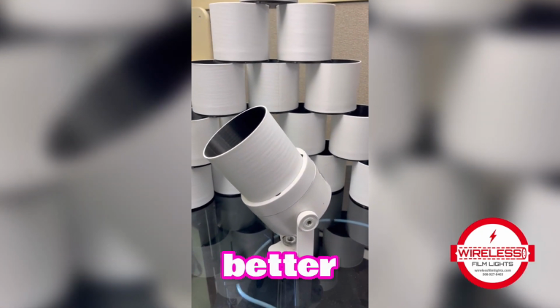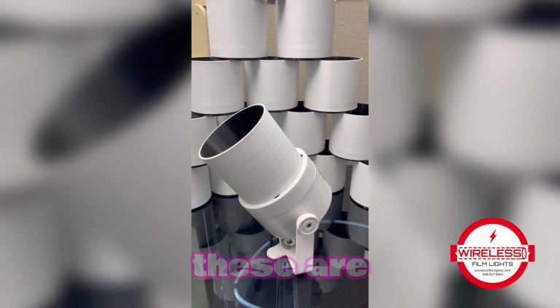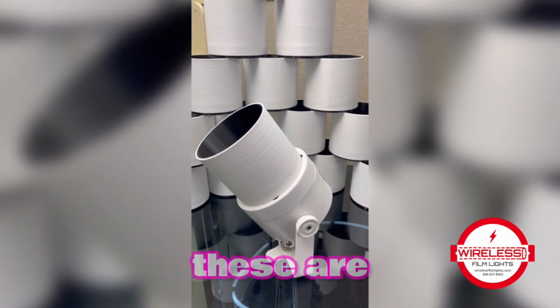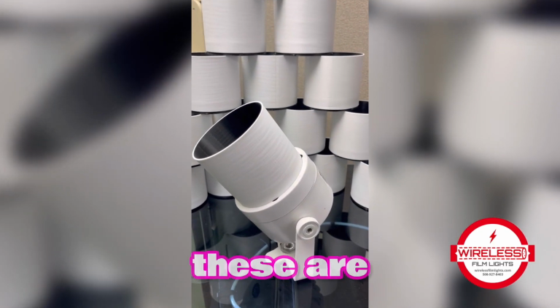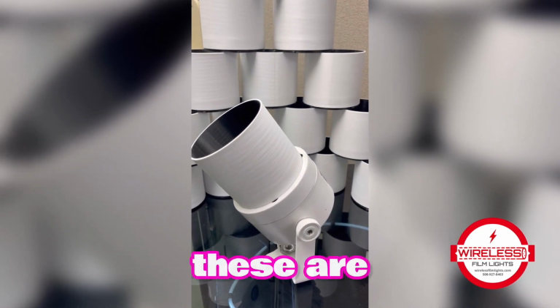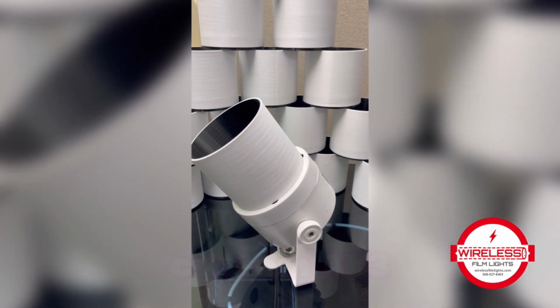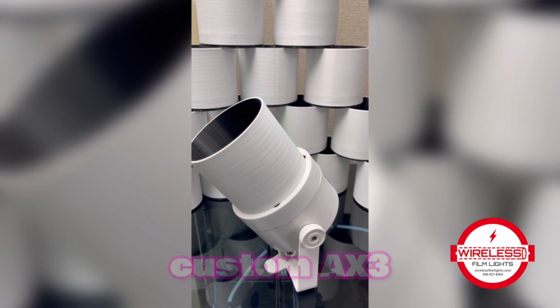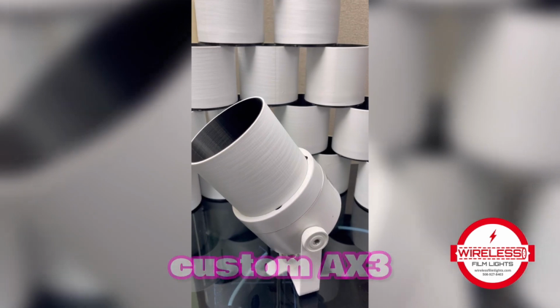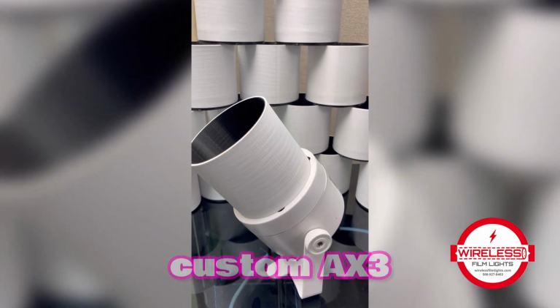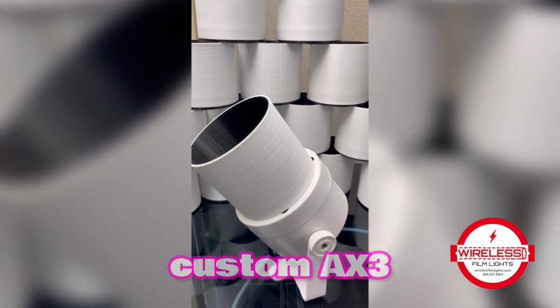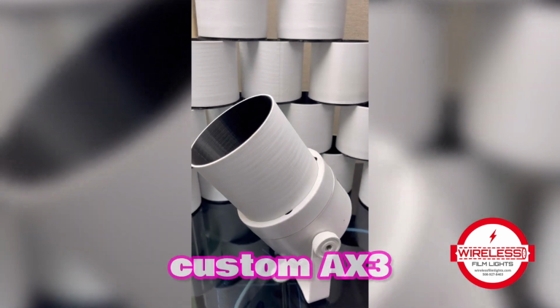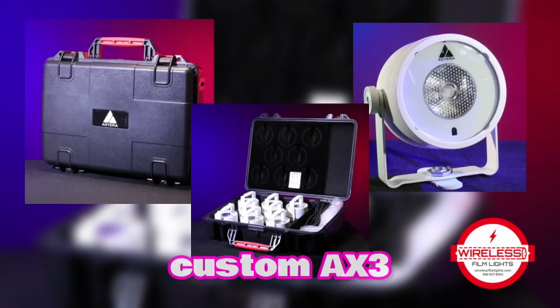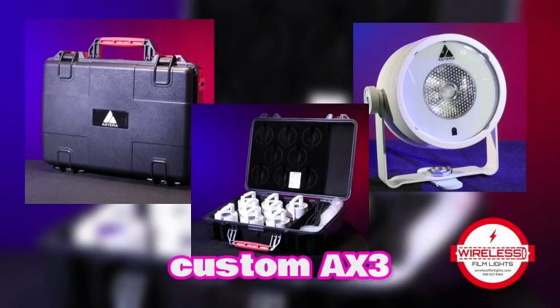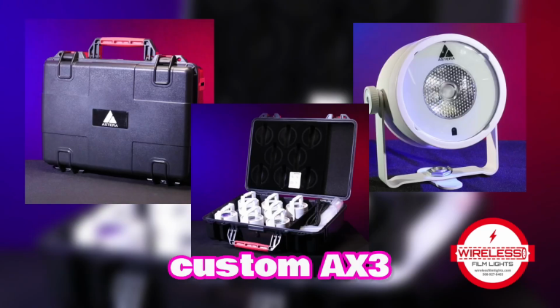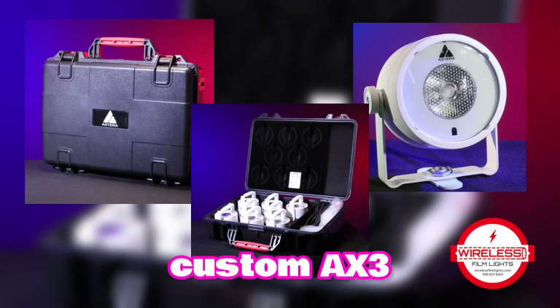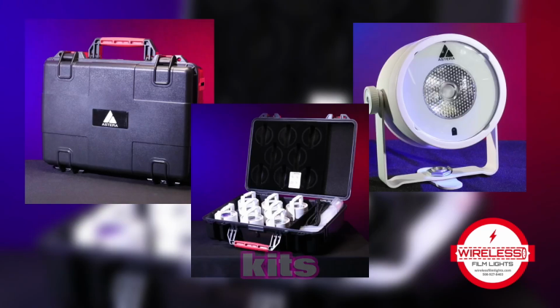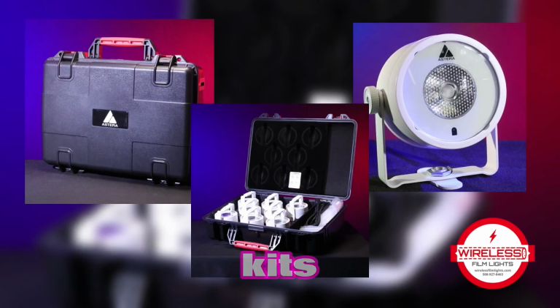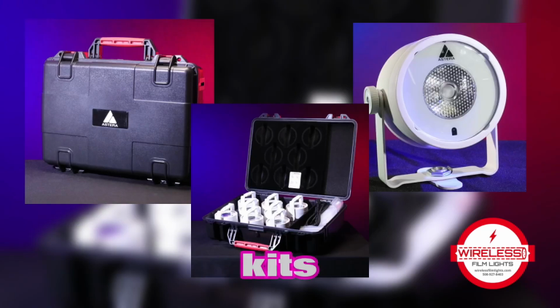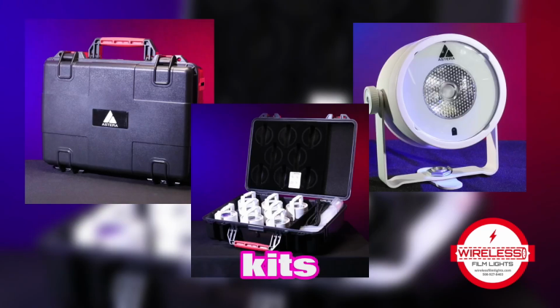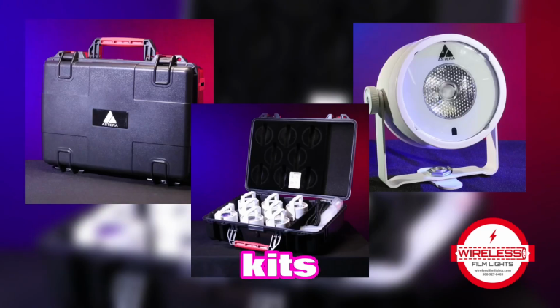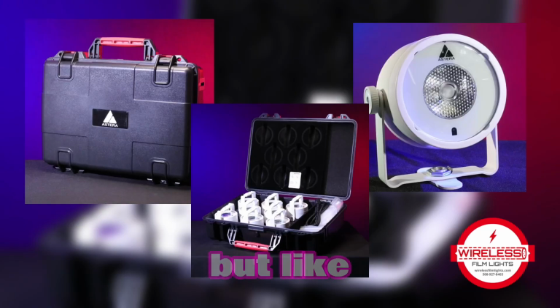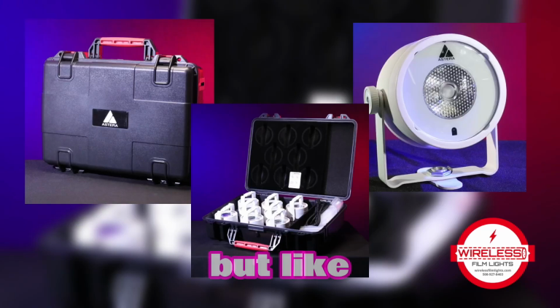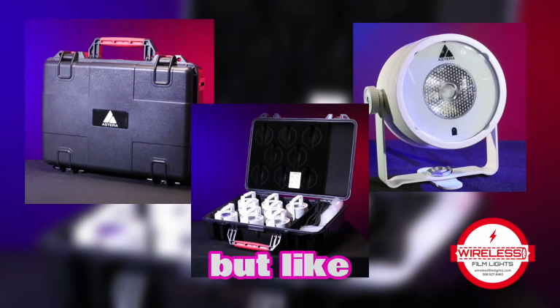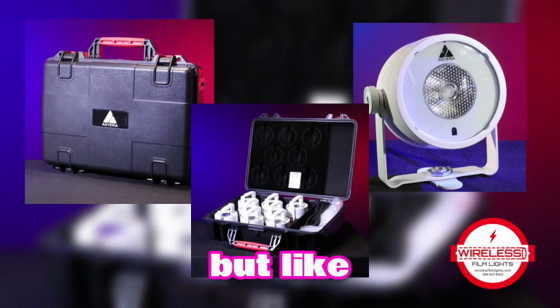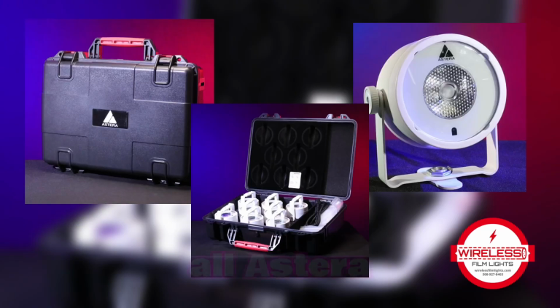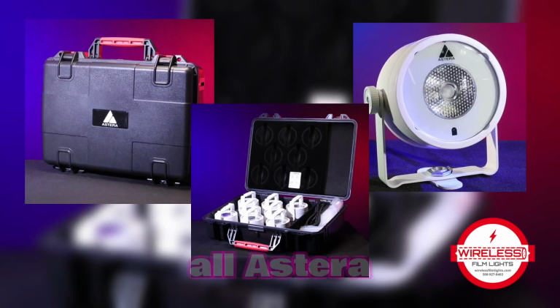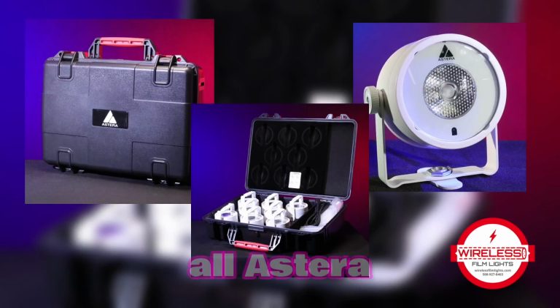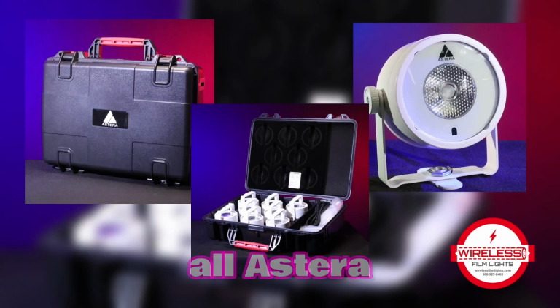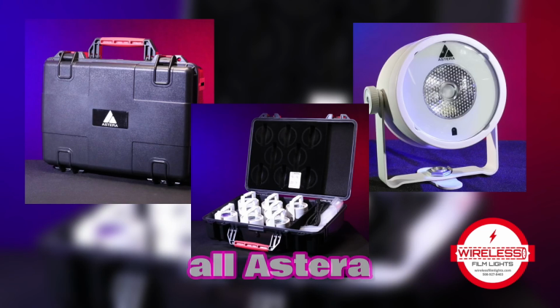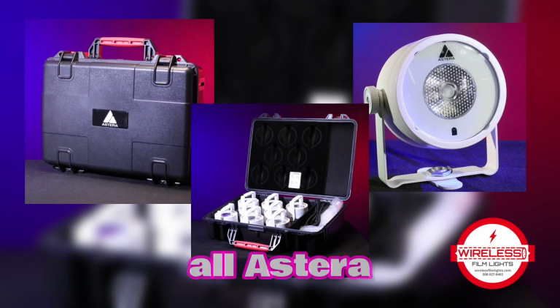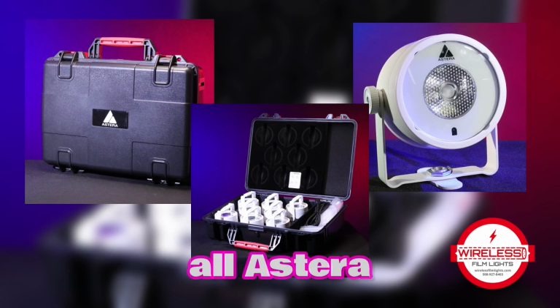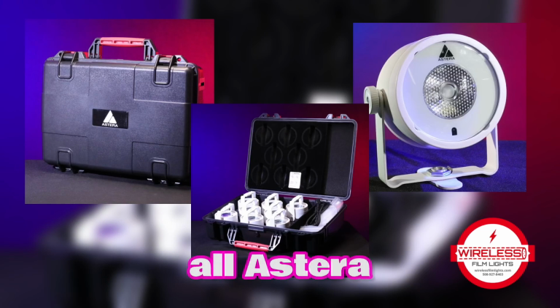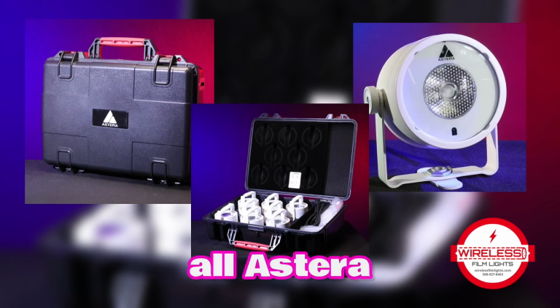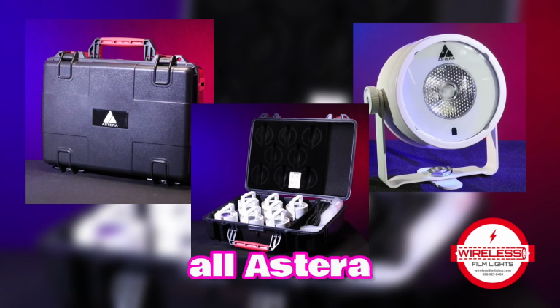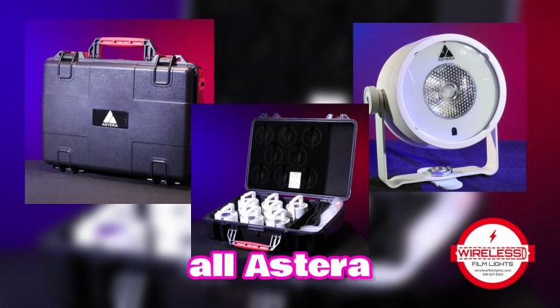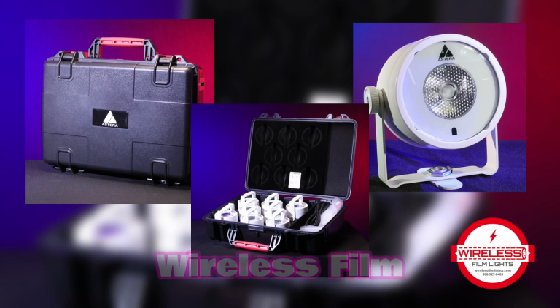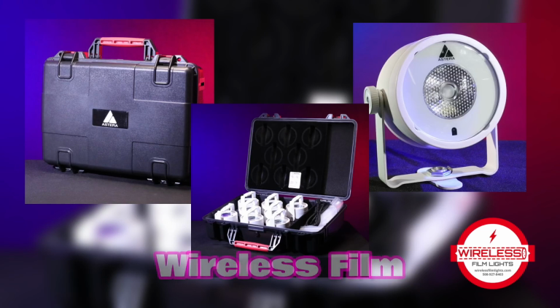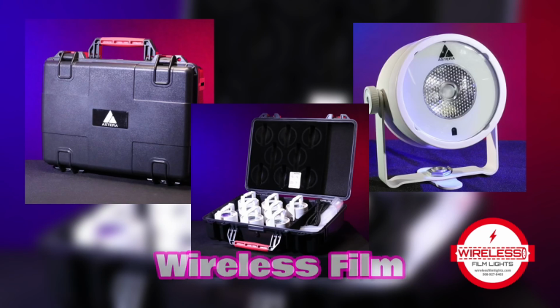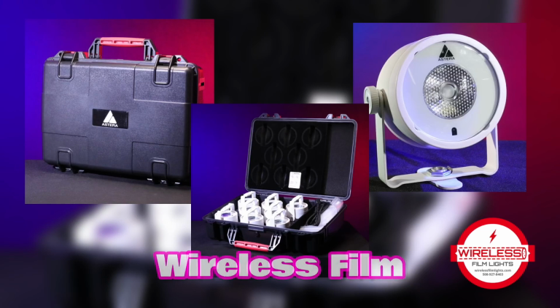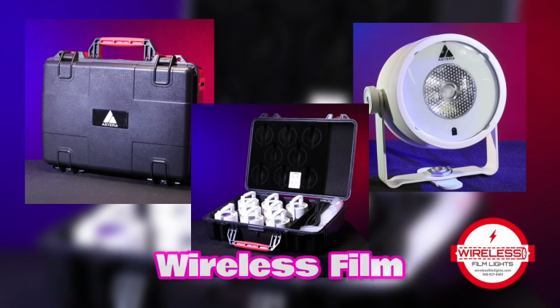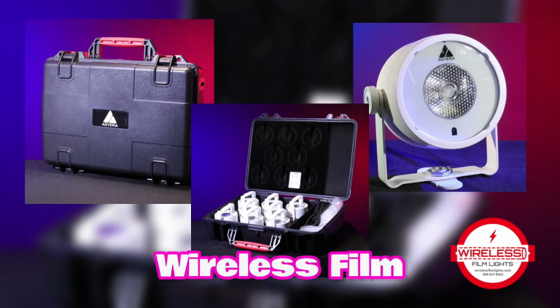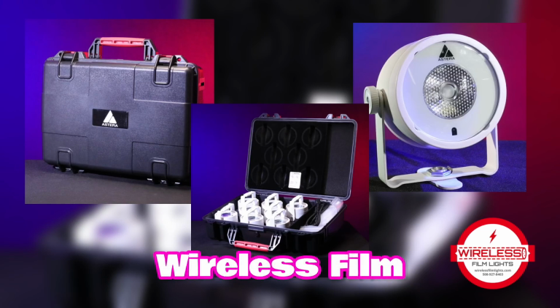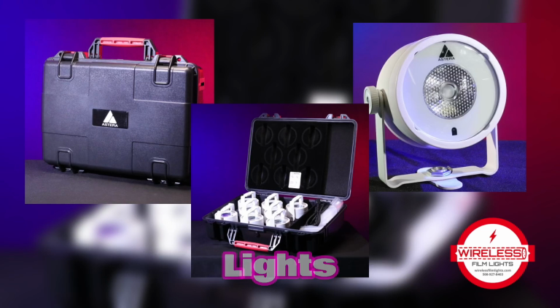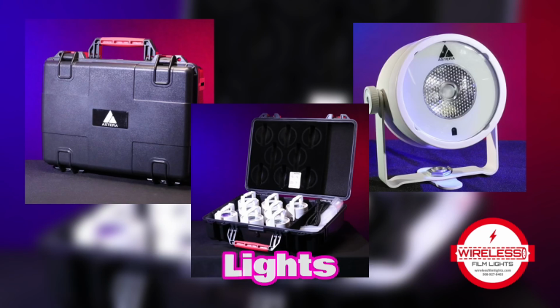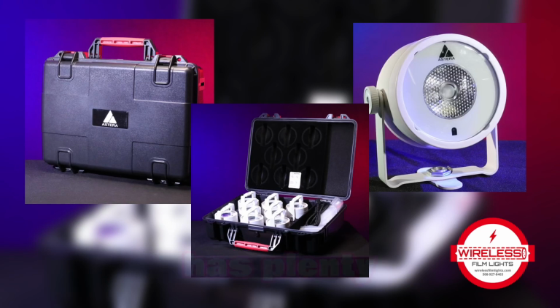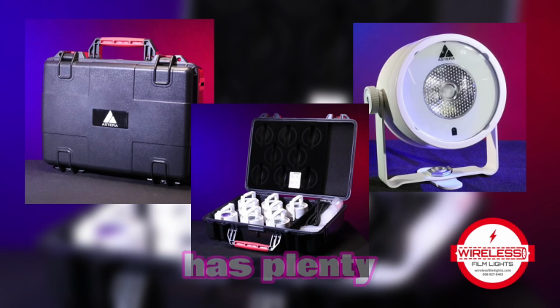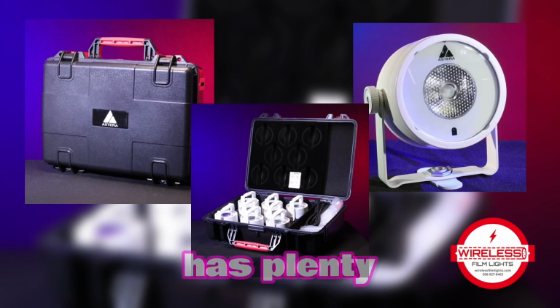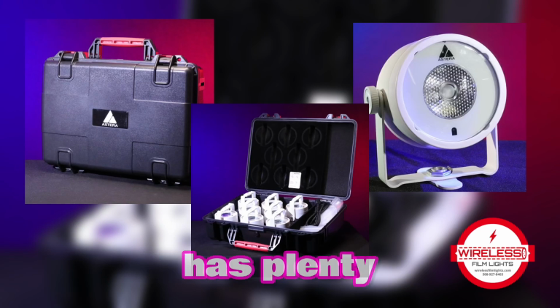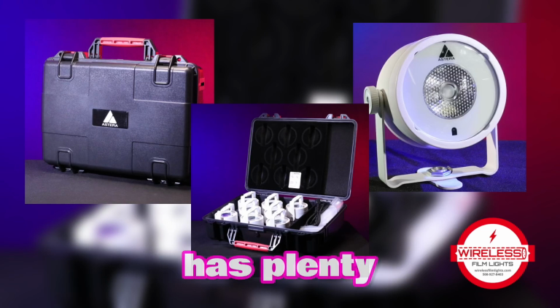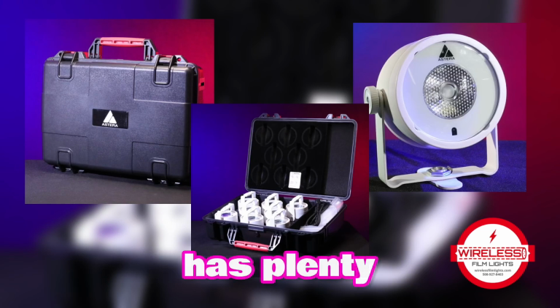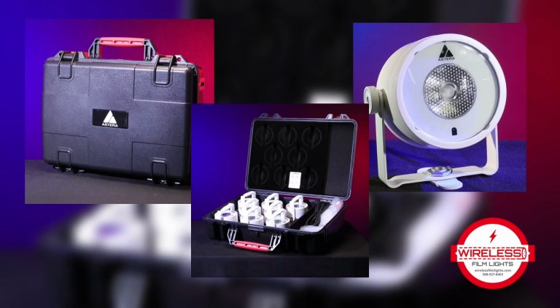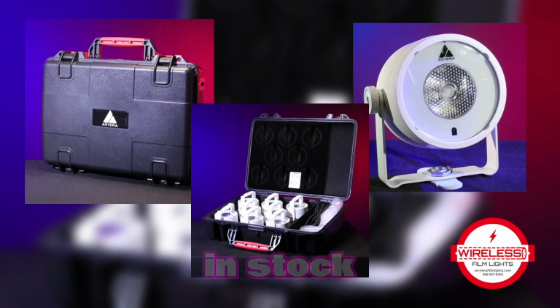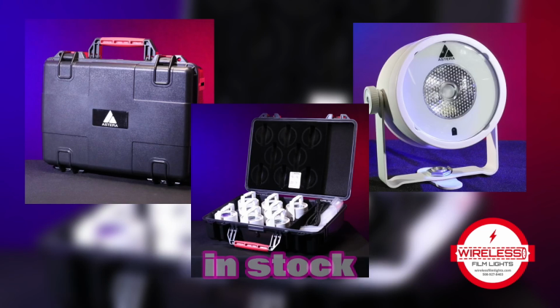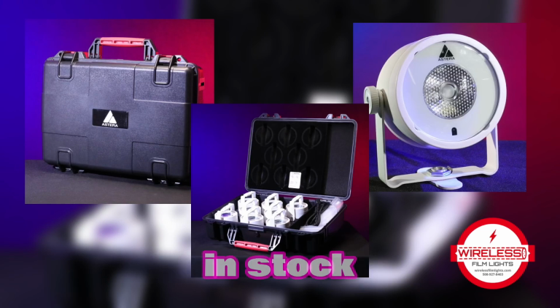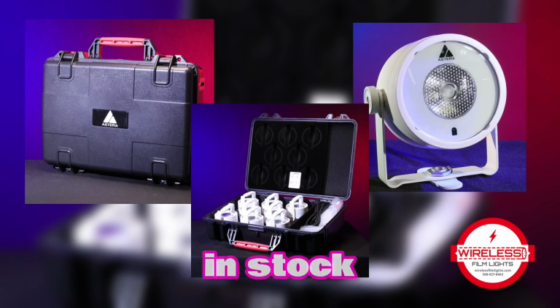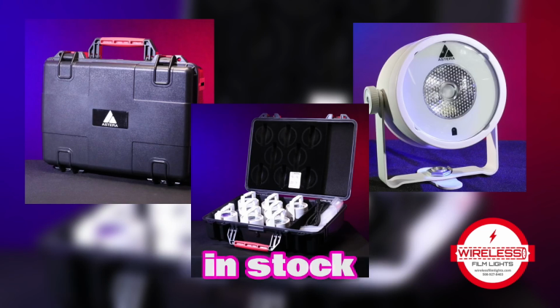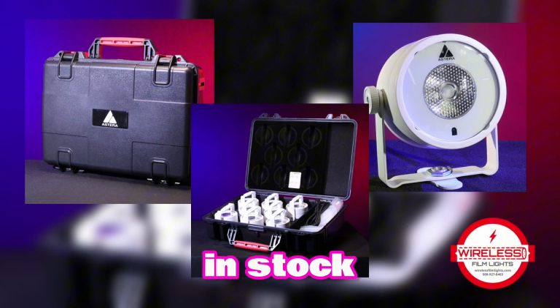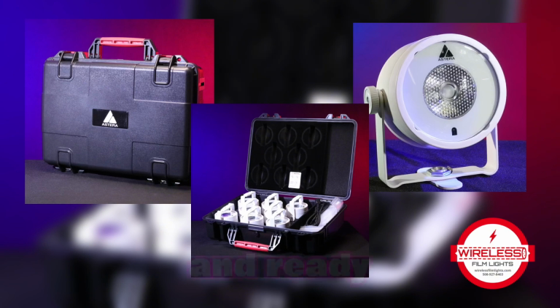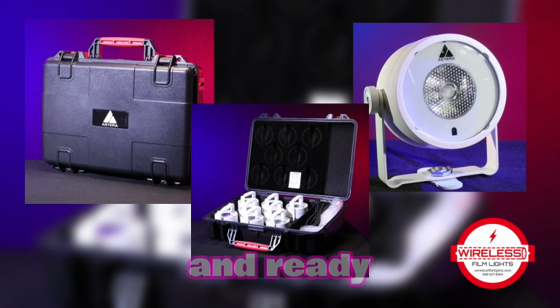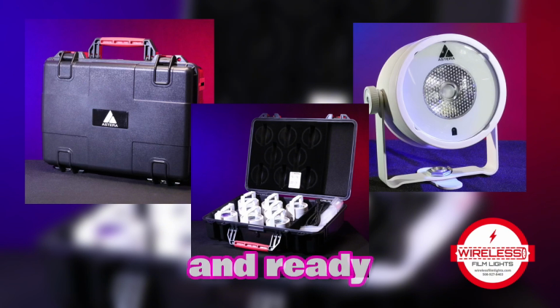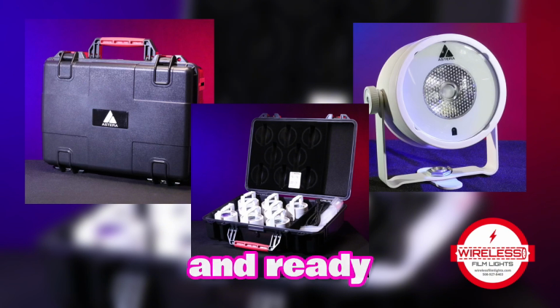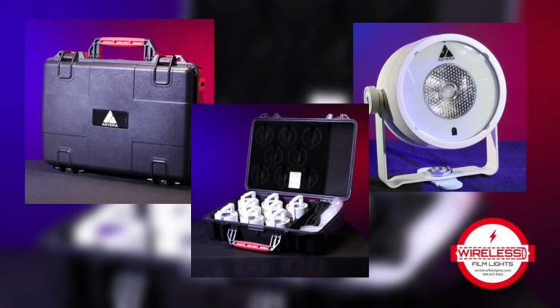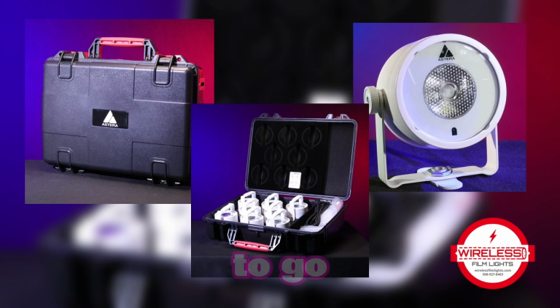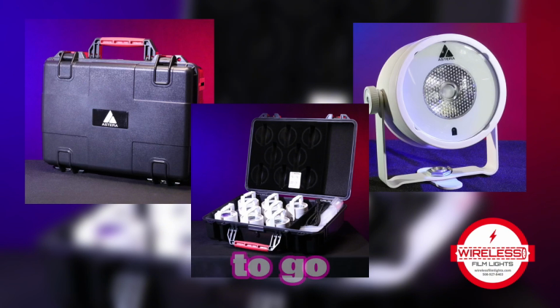These are custom AX3 kits, but like all Astera lights, Wireless Film Lights has plenty in stock and ready to go.